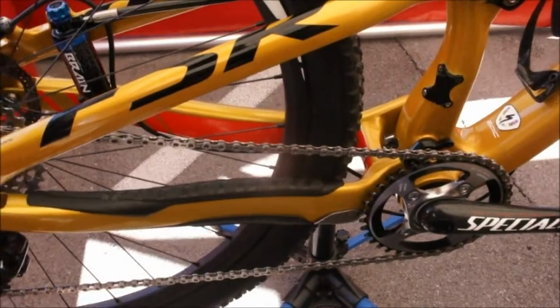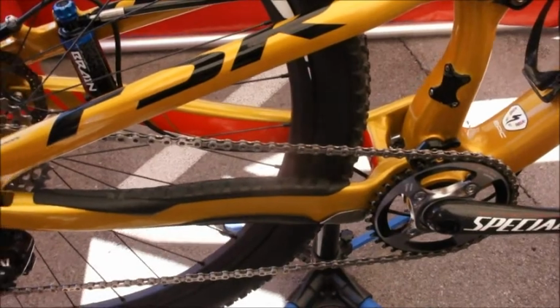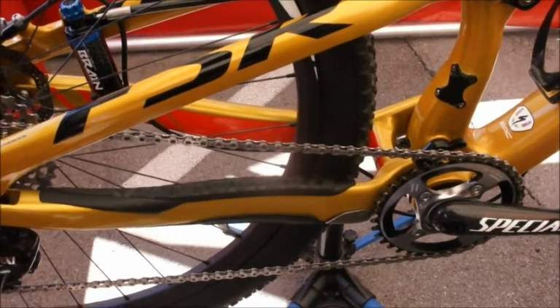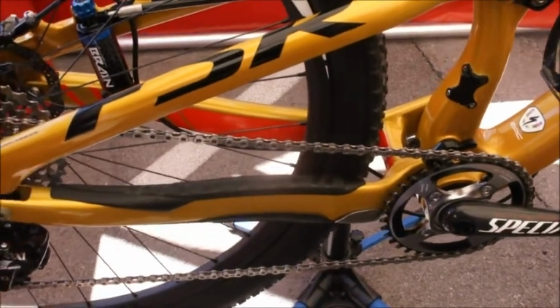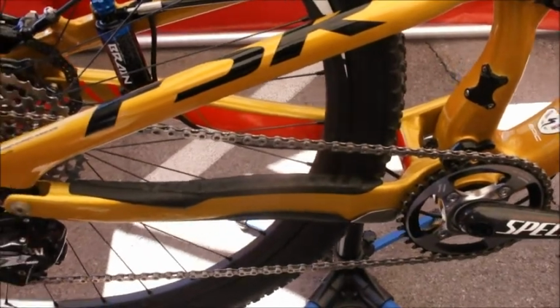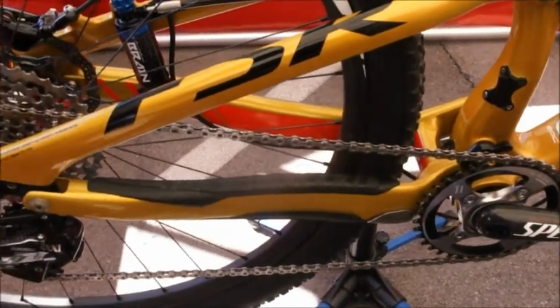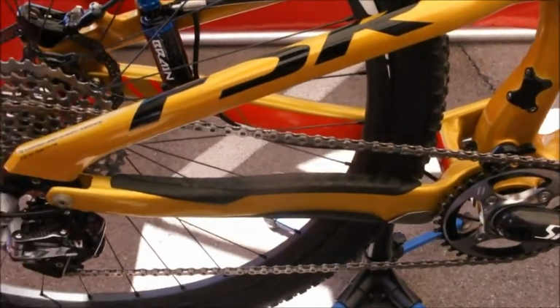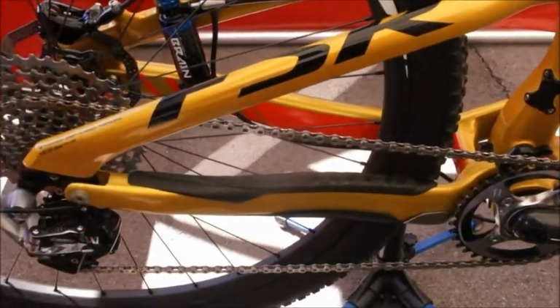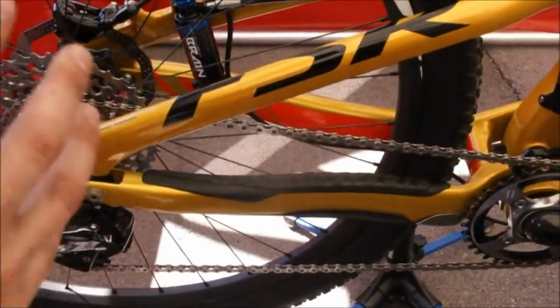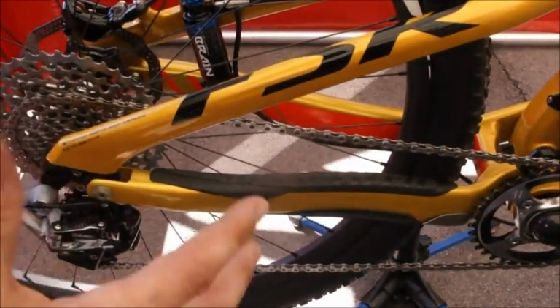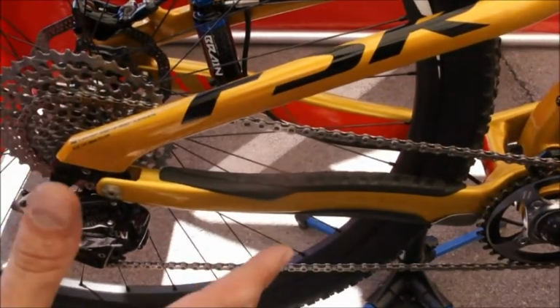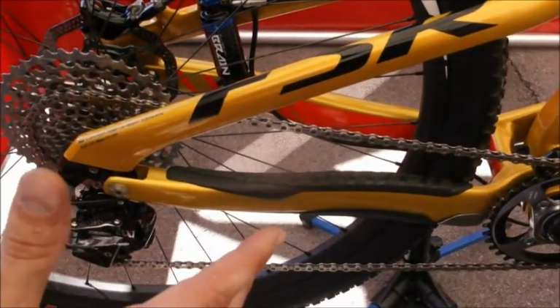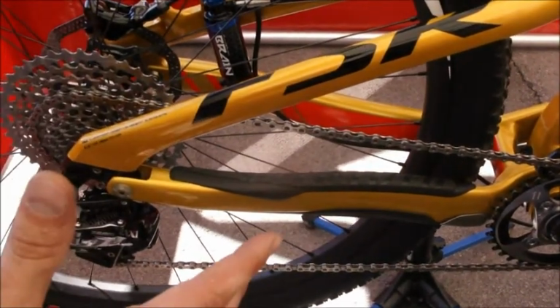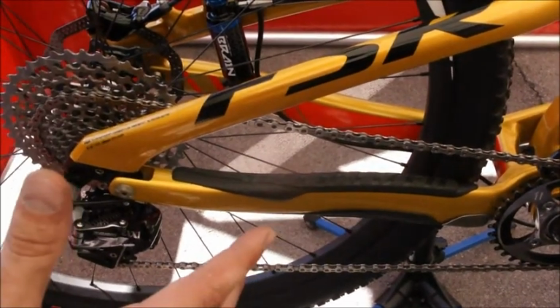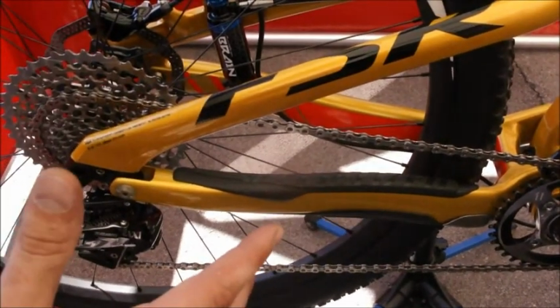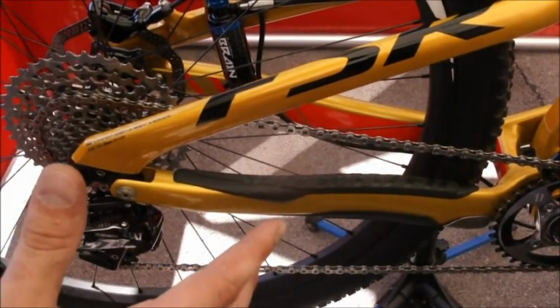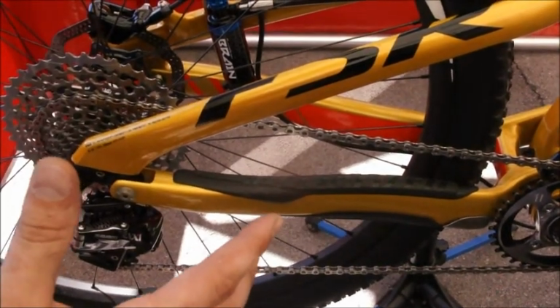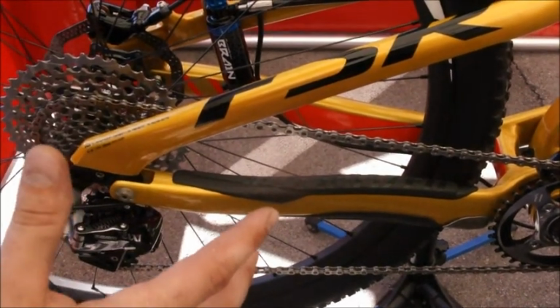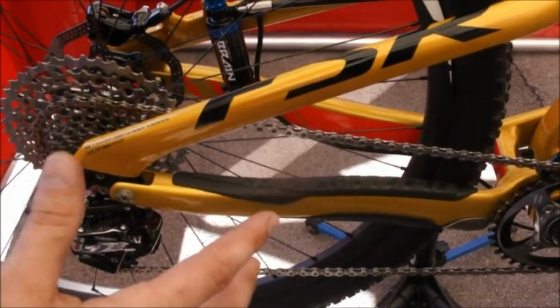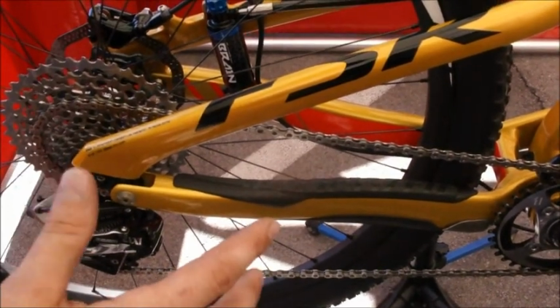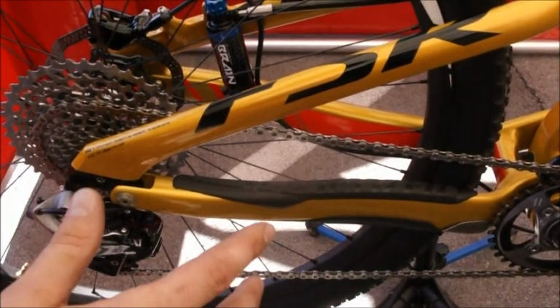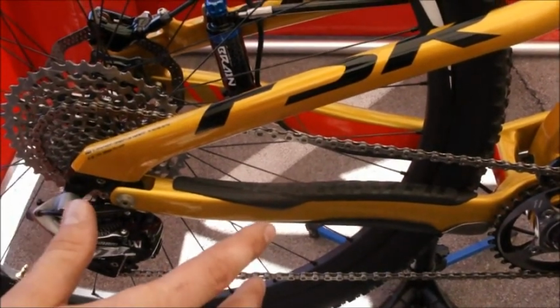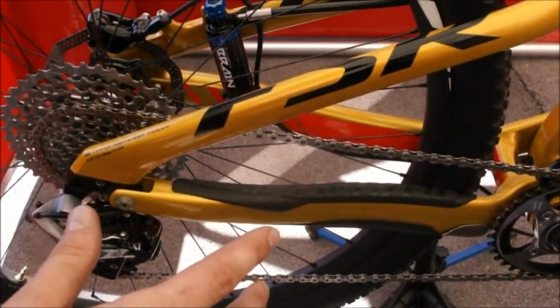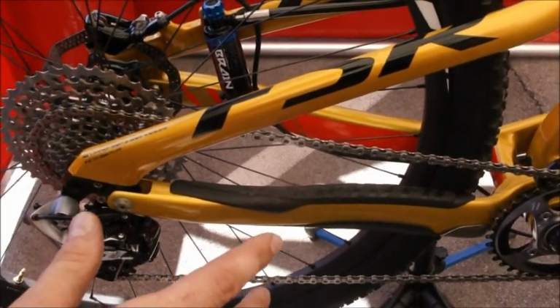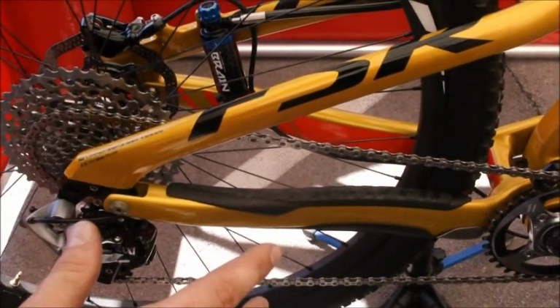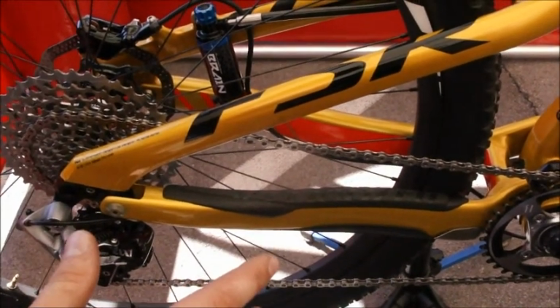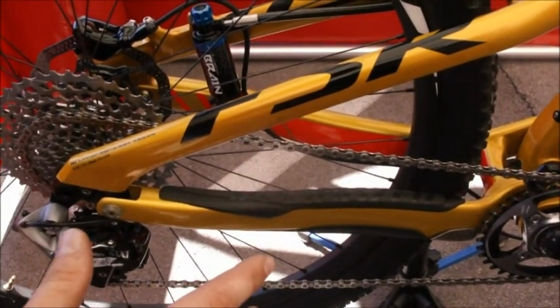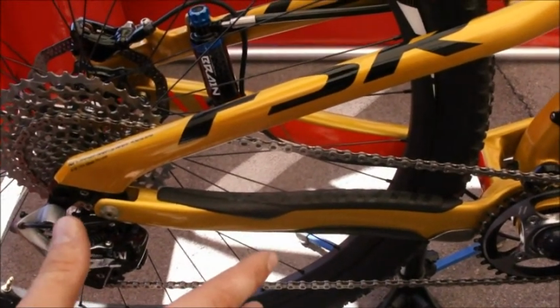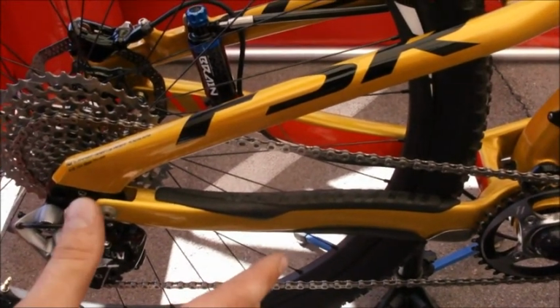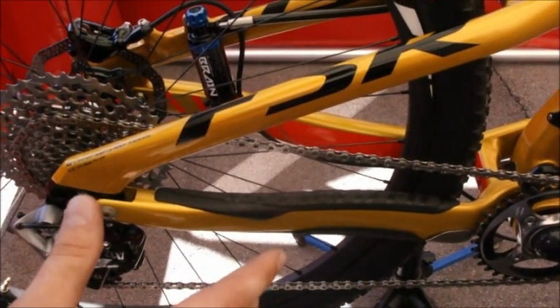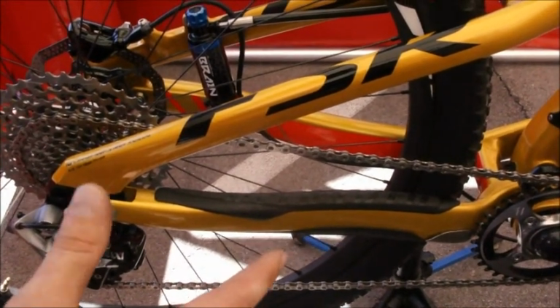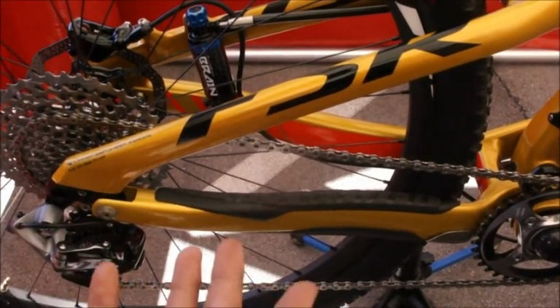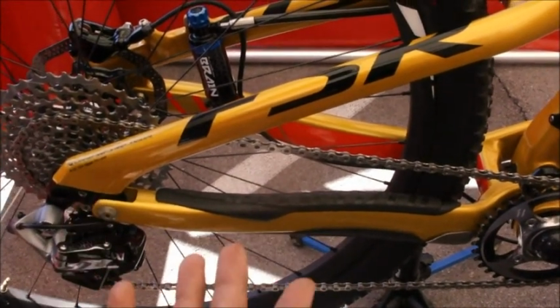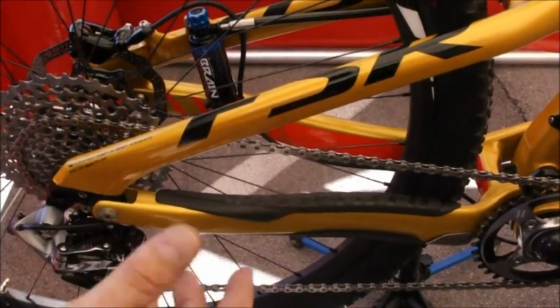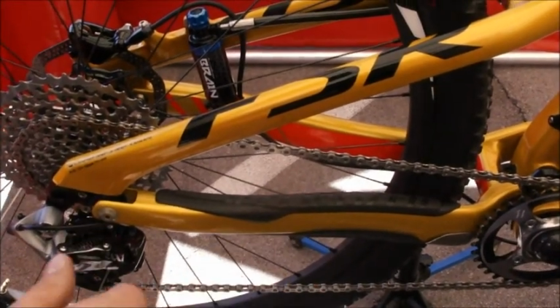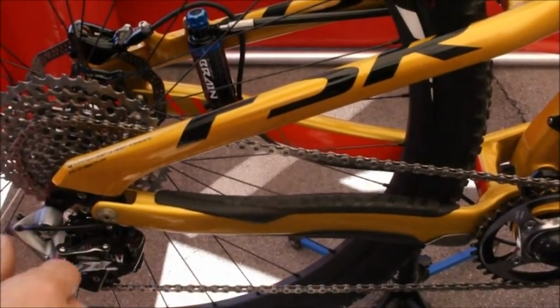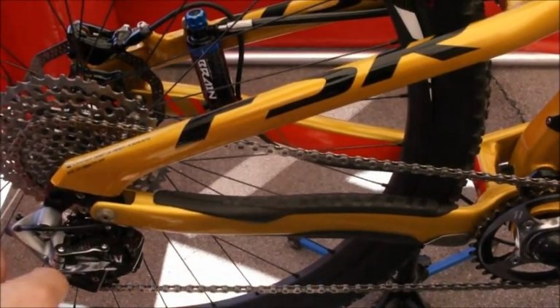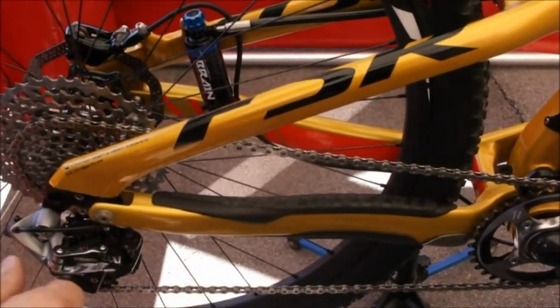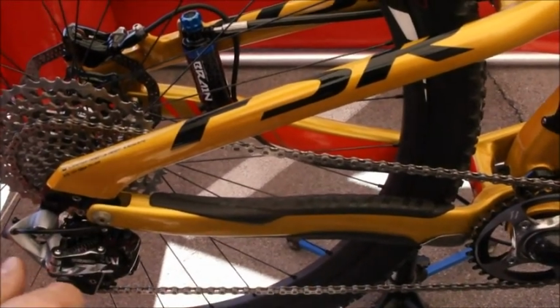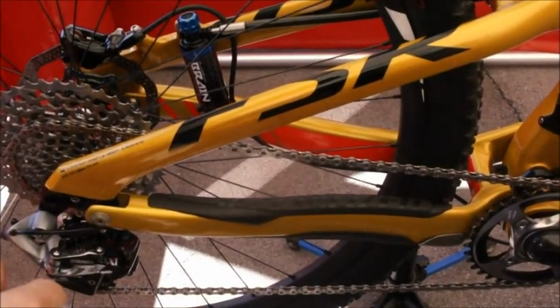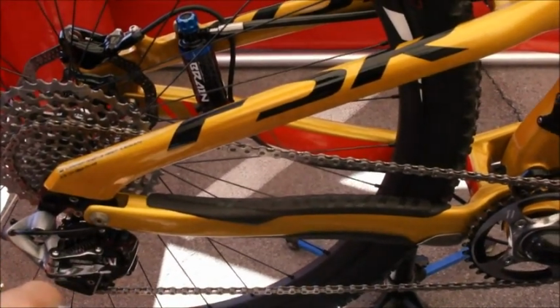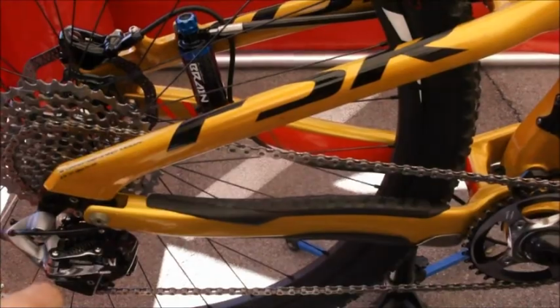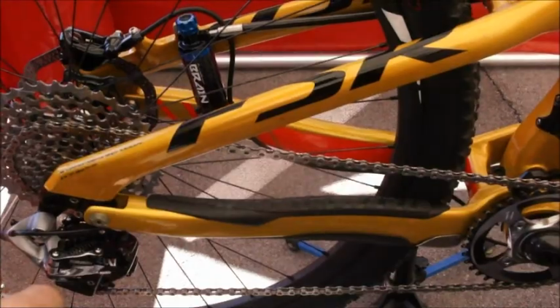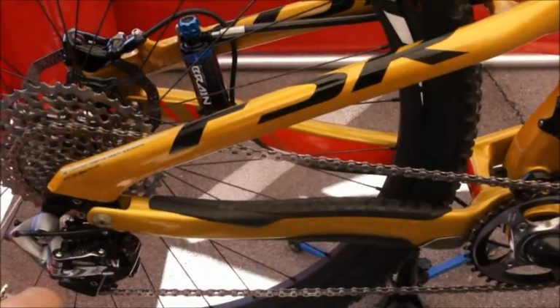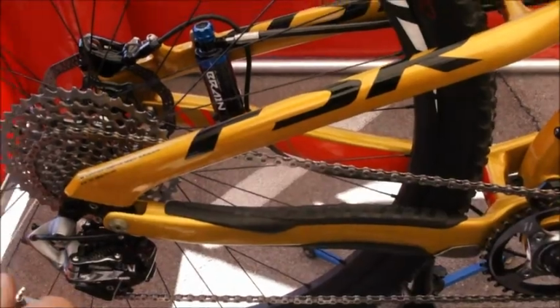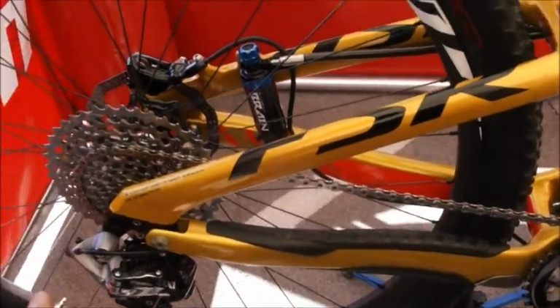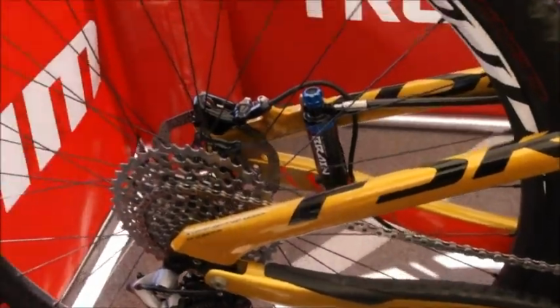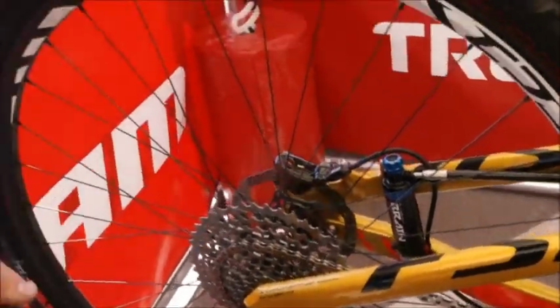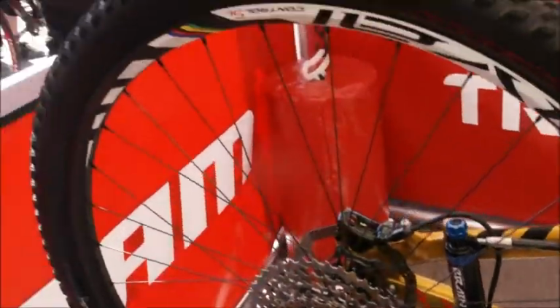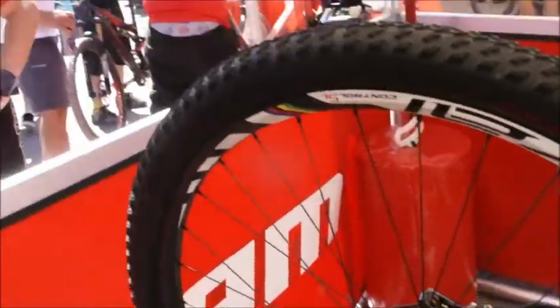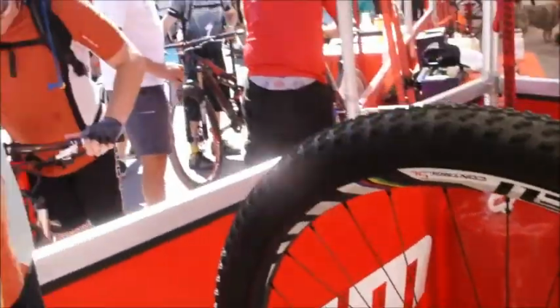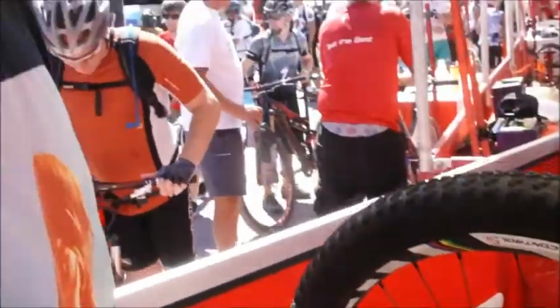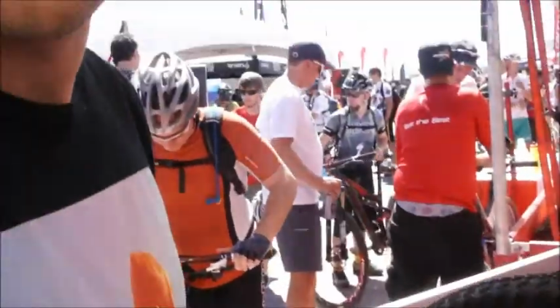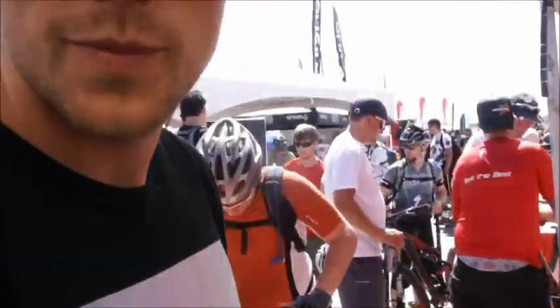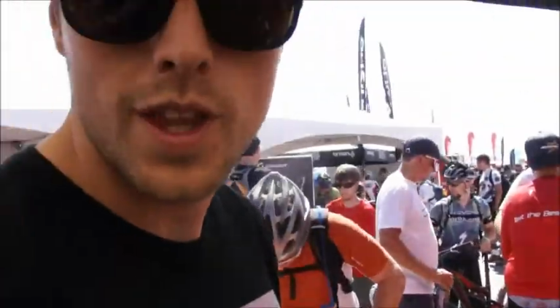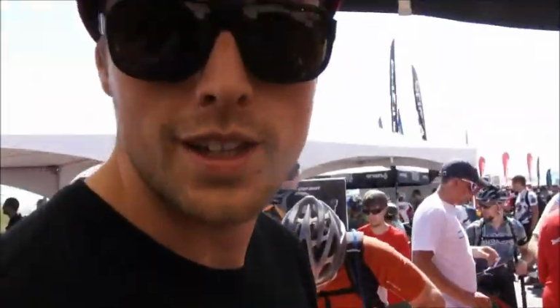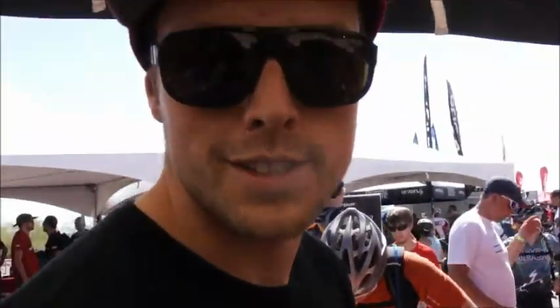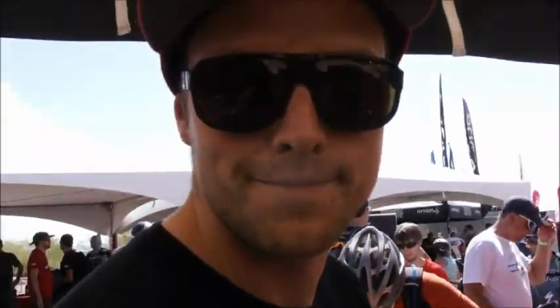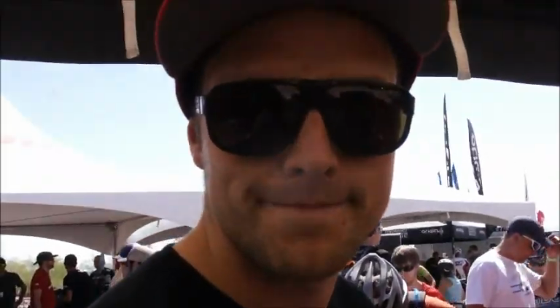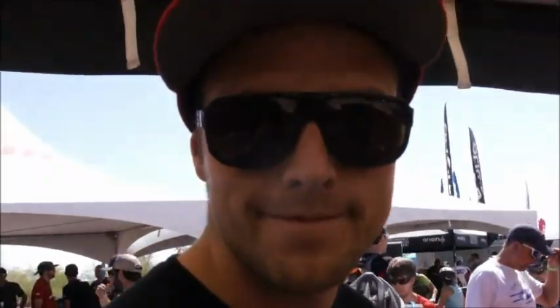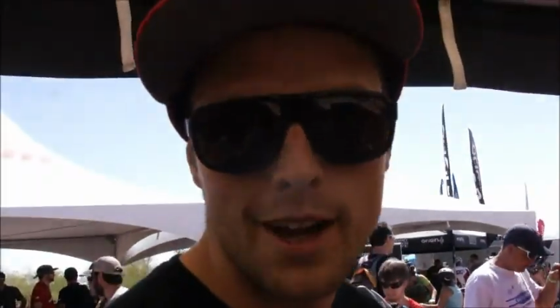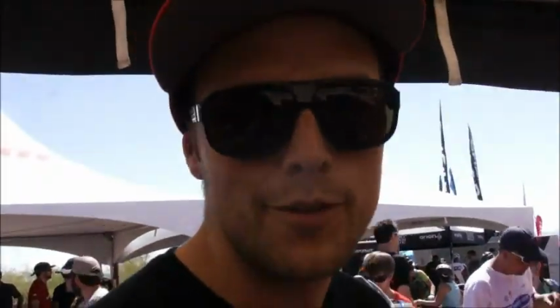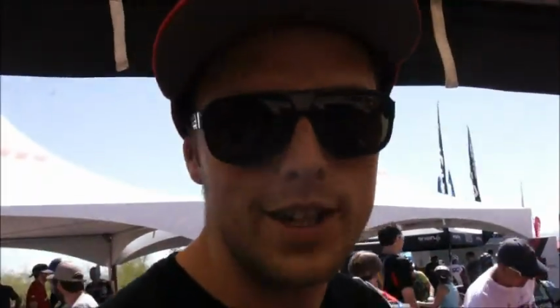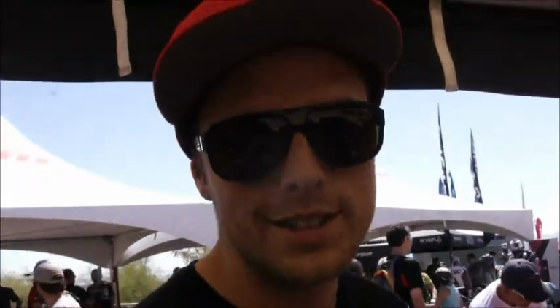That's kind of the quick overview of the SRAM XX1. And if you want to see more, come see it live at the show. Thanks, have fun.